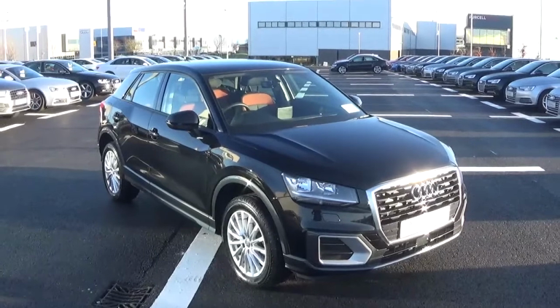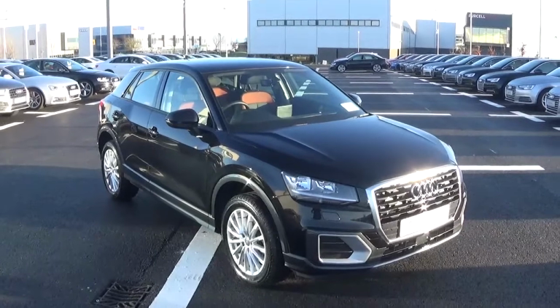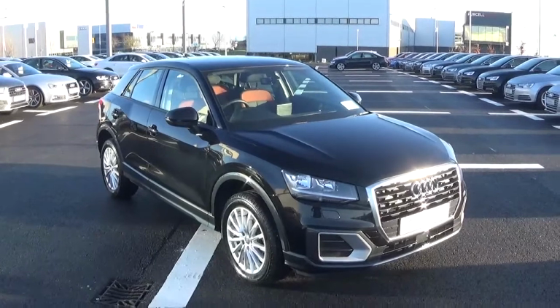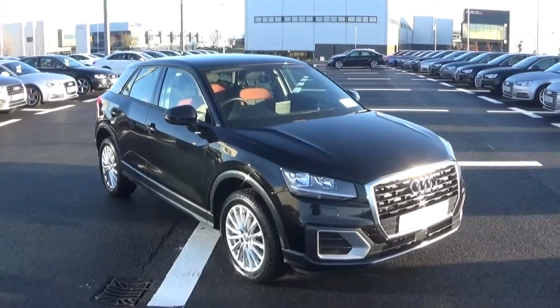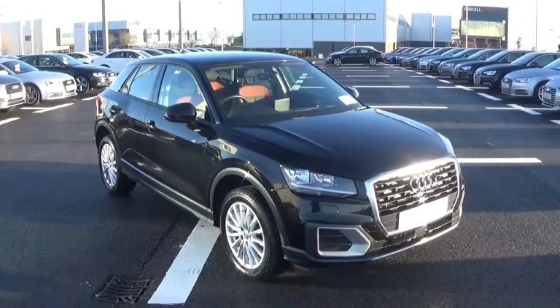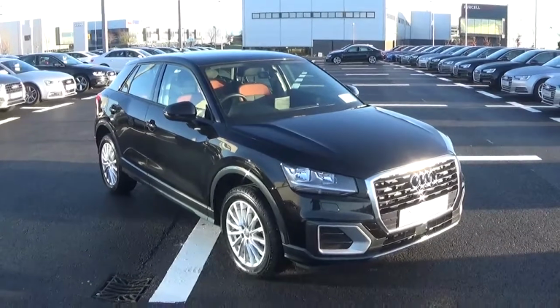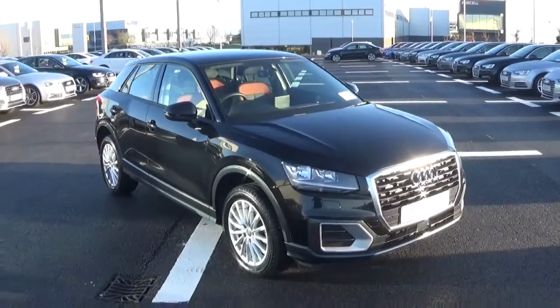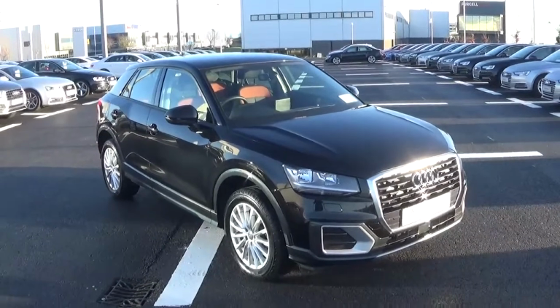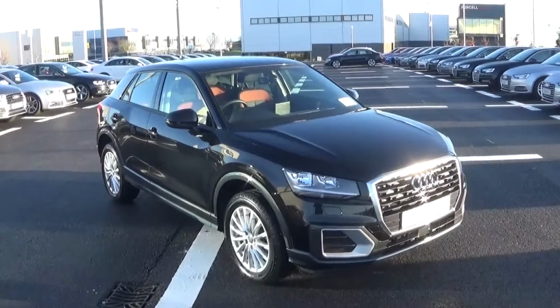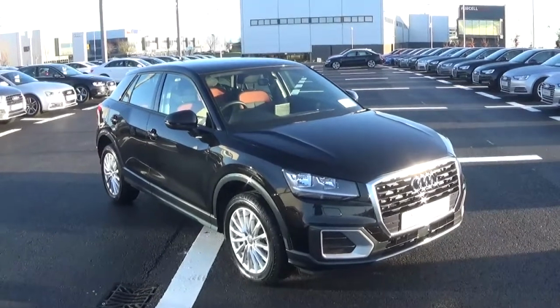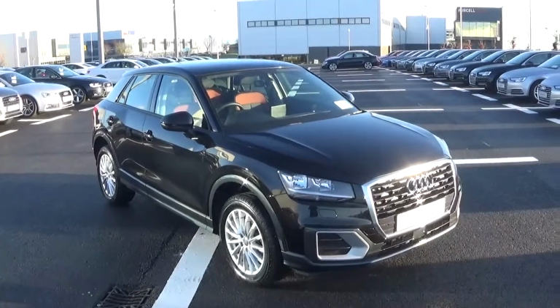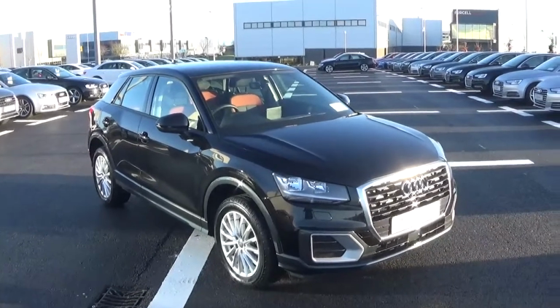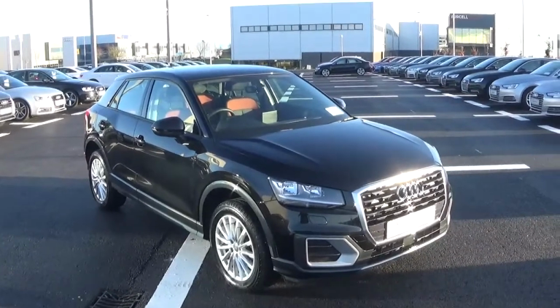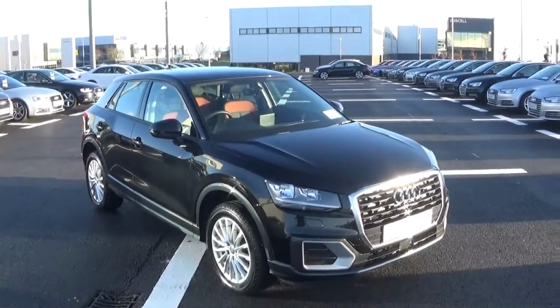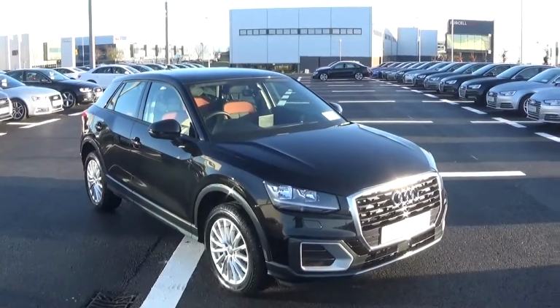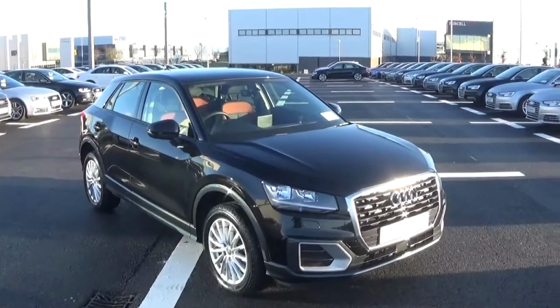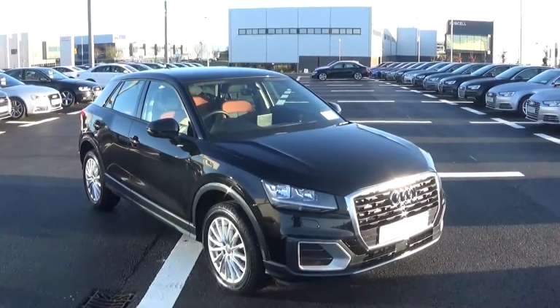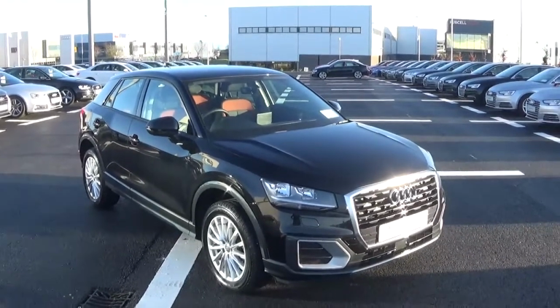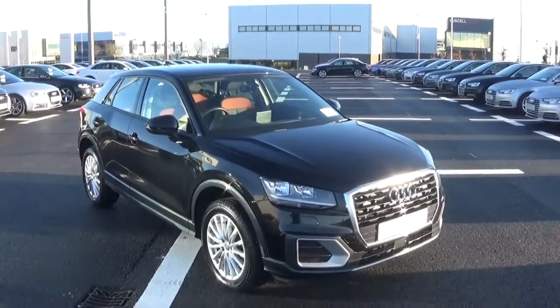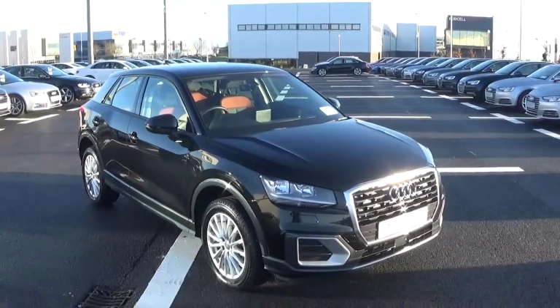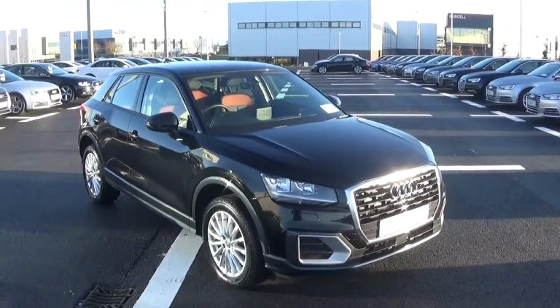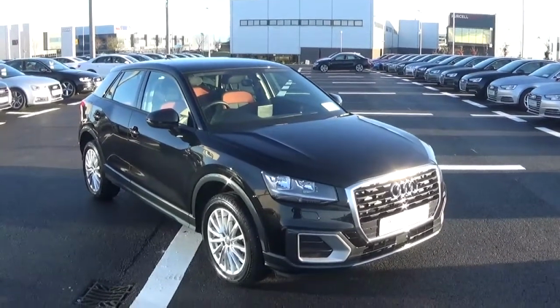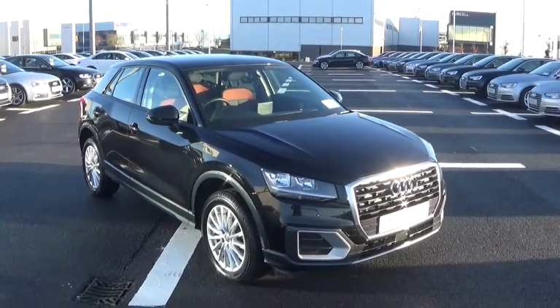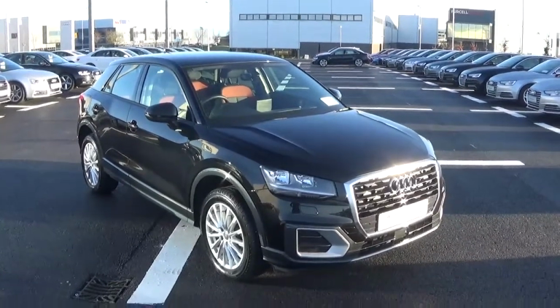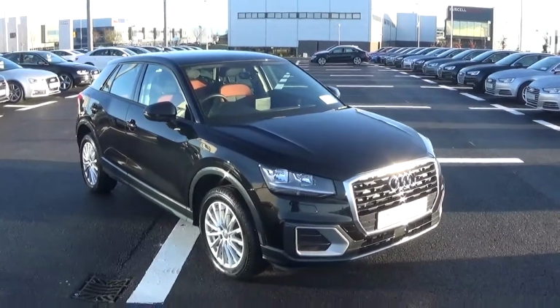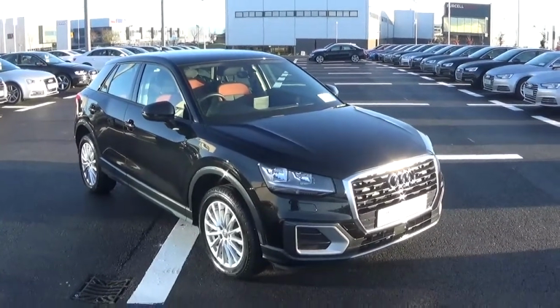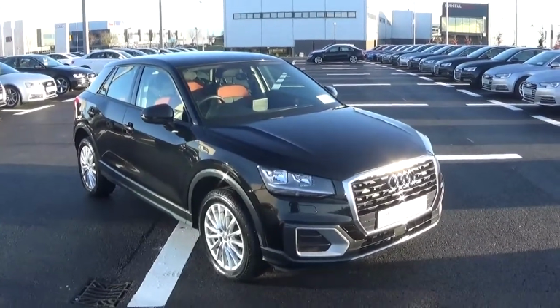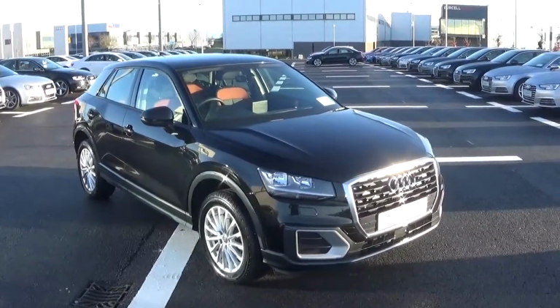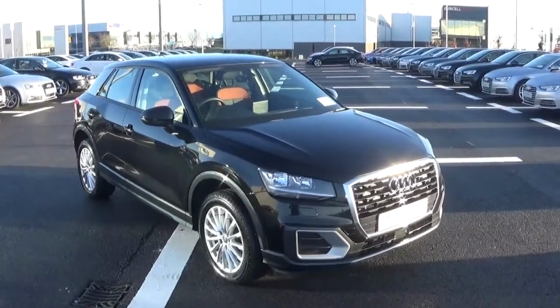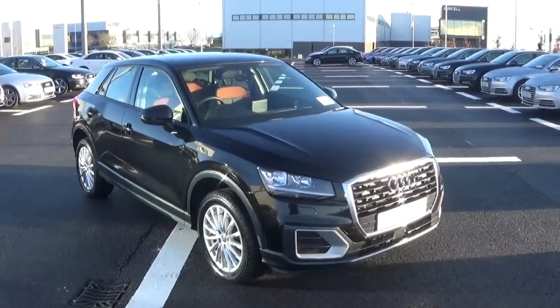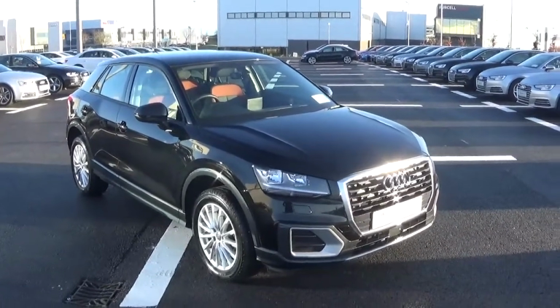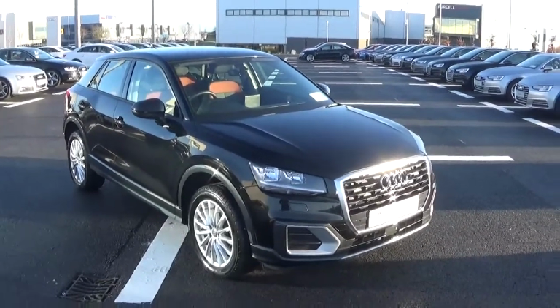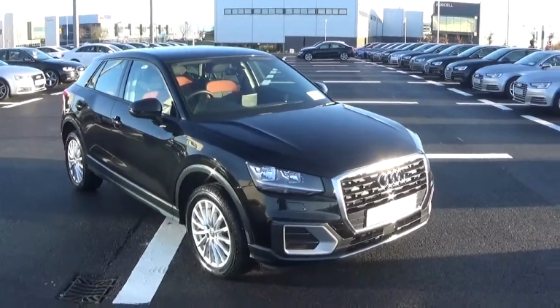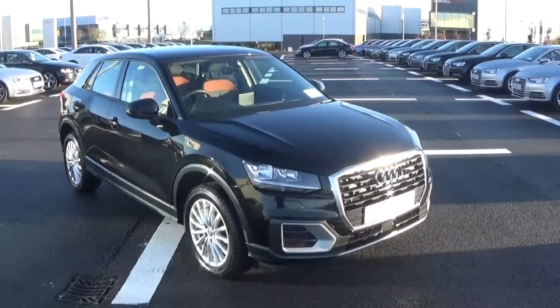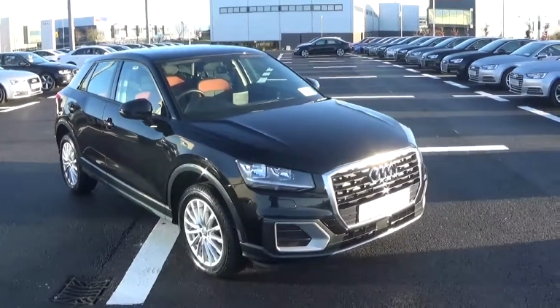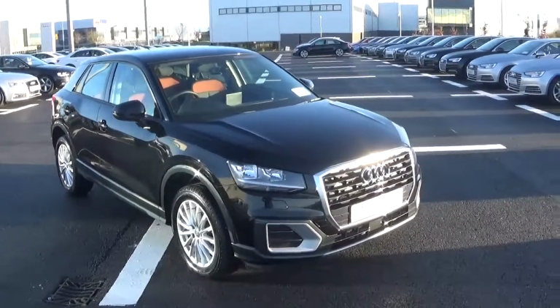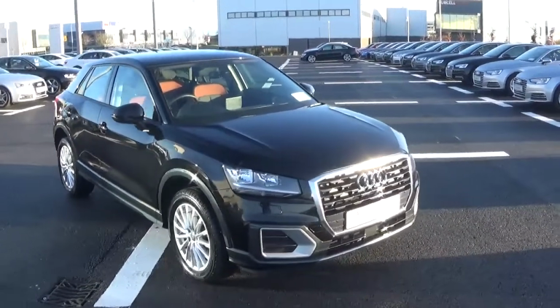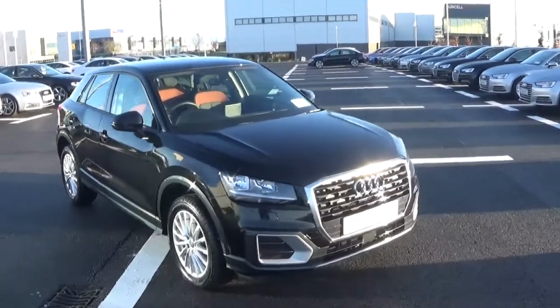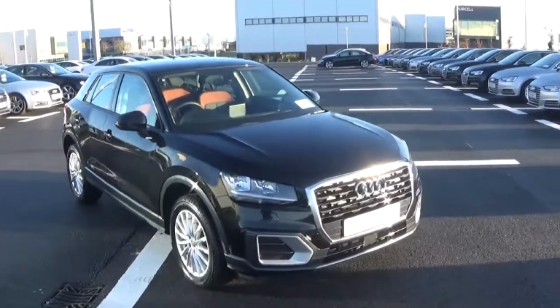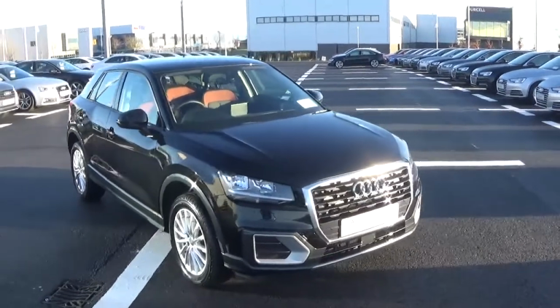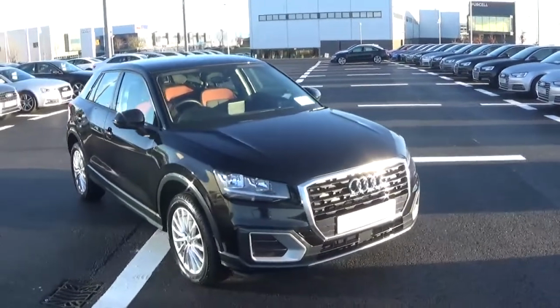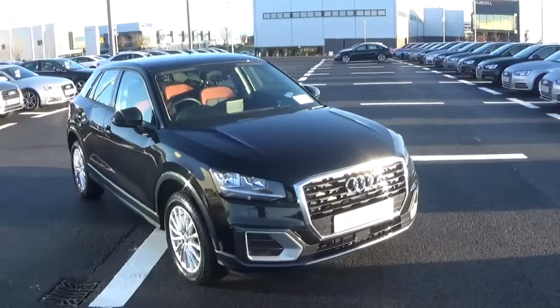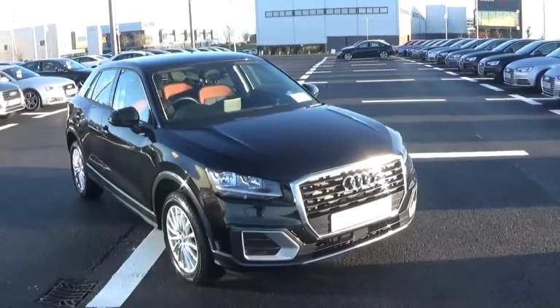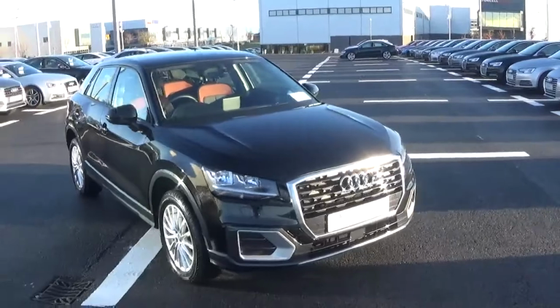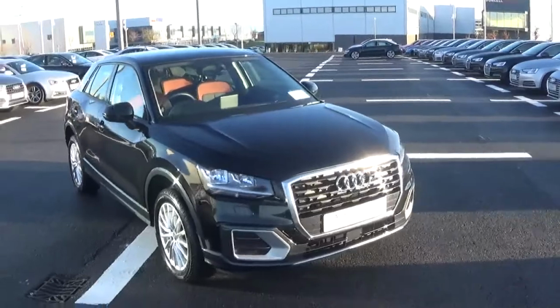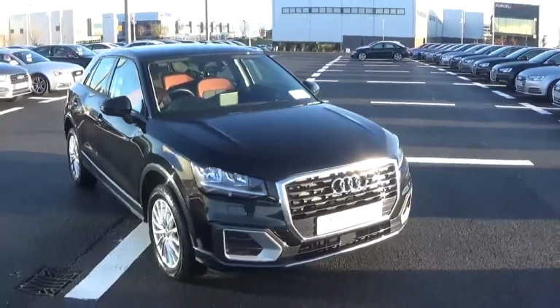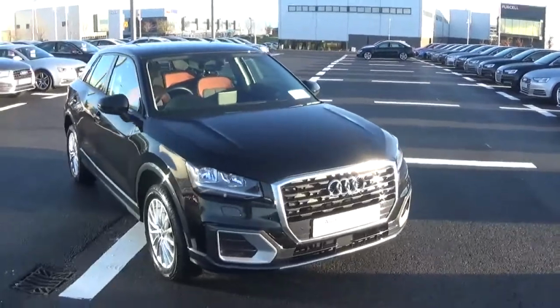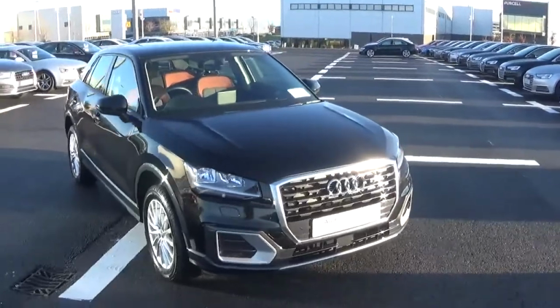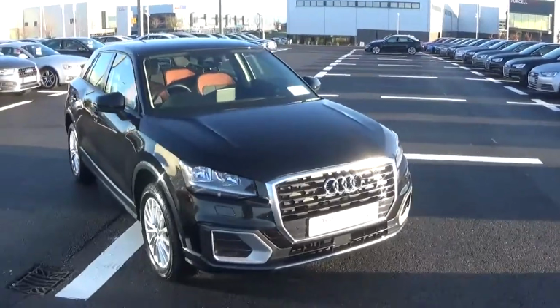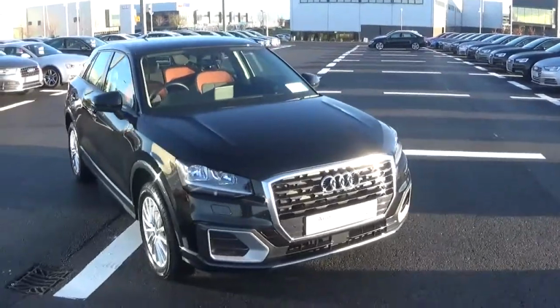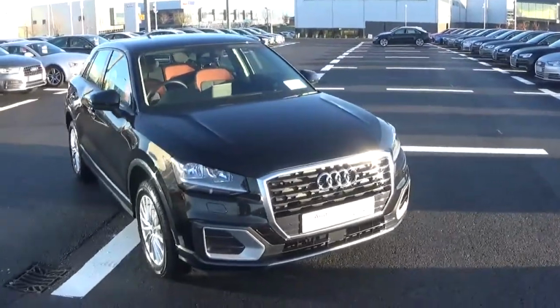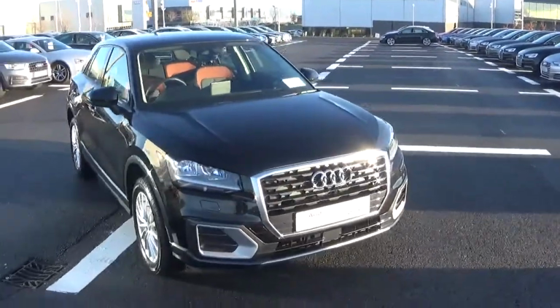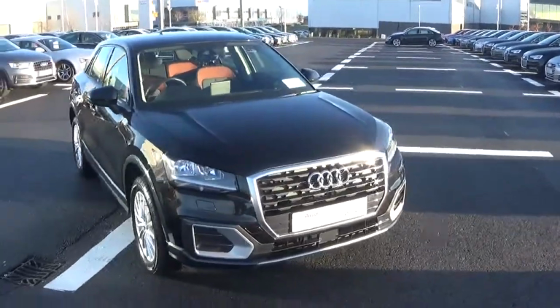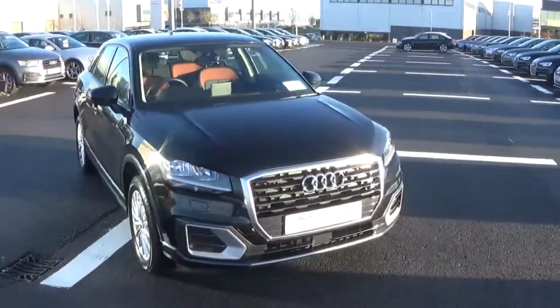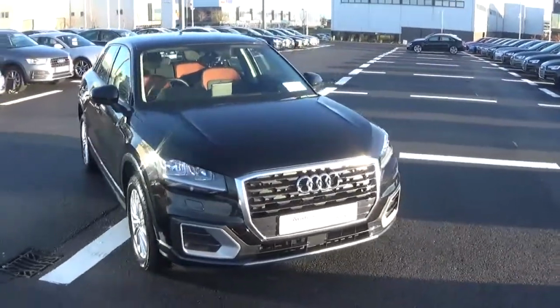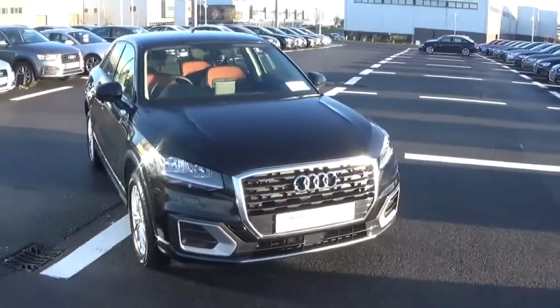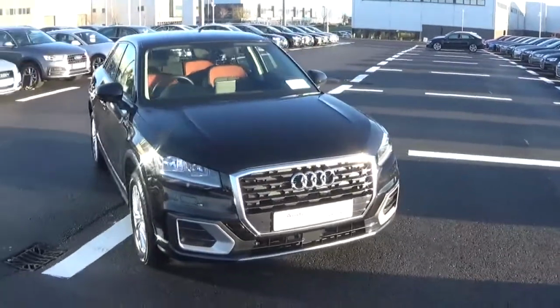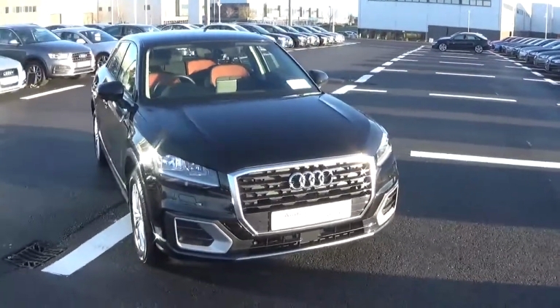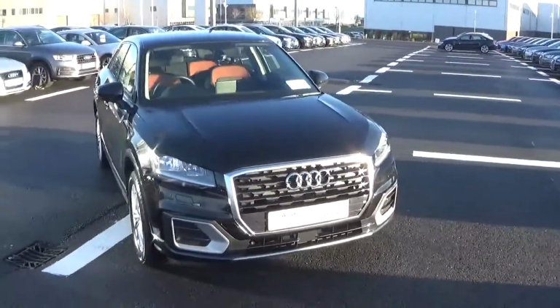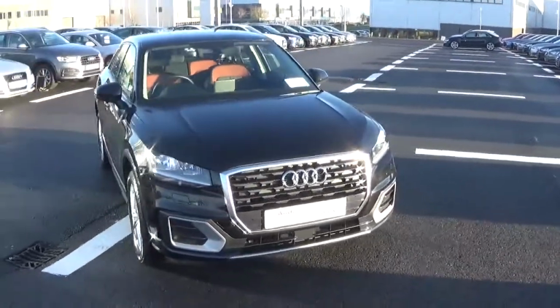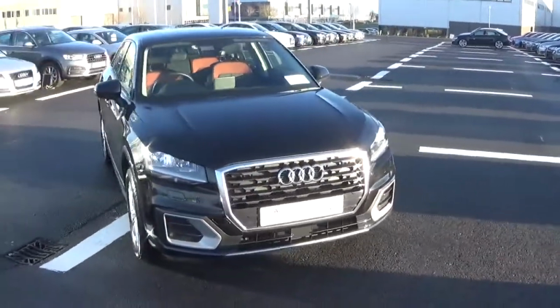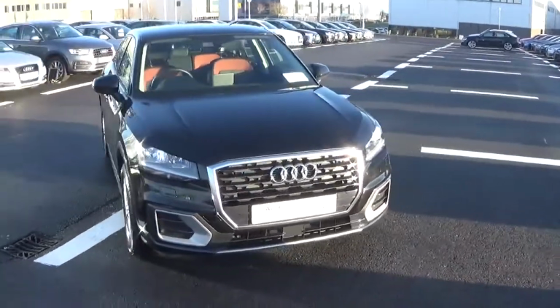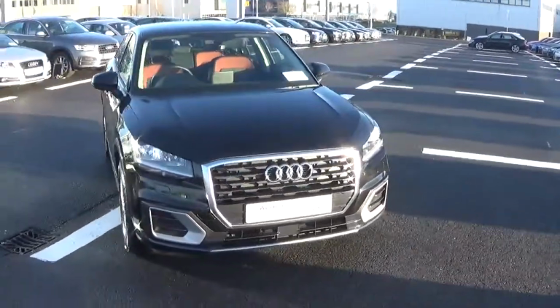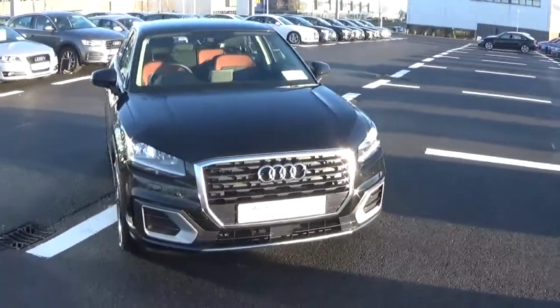This particular car comes in SE specification and is finished in mythos black metallic, and comes with a black cloth interior.